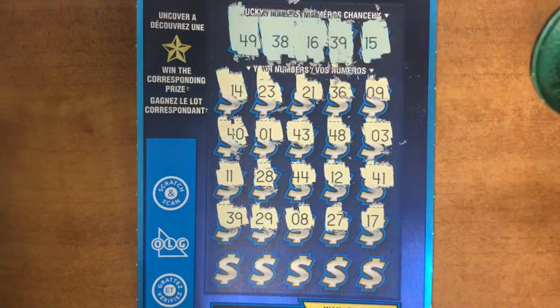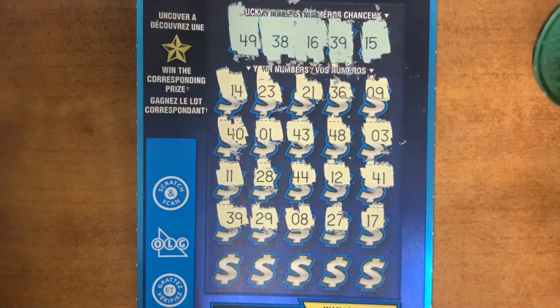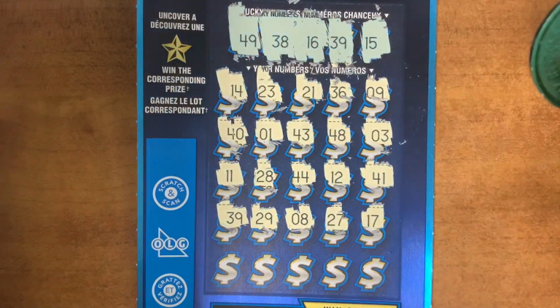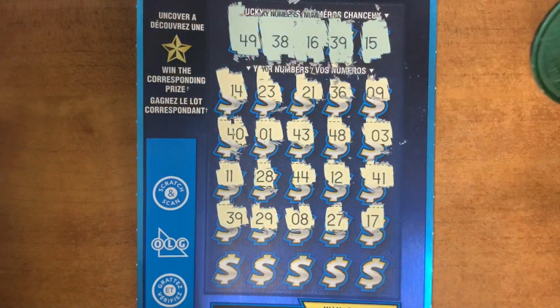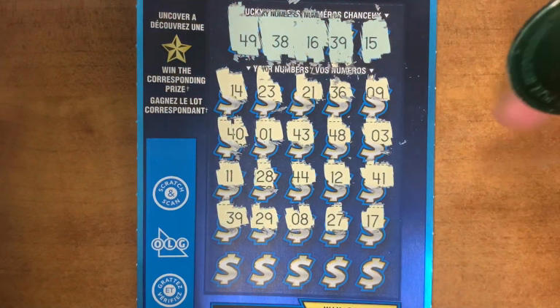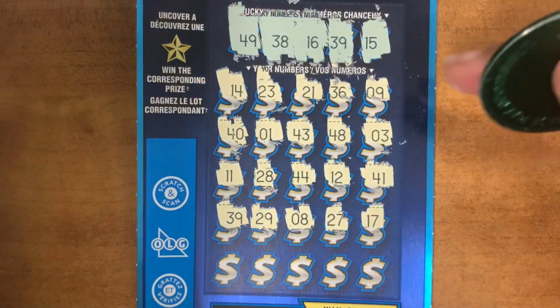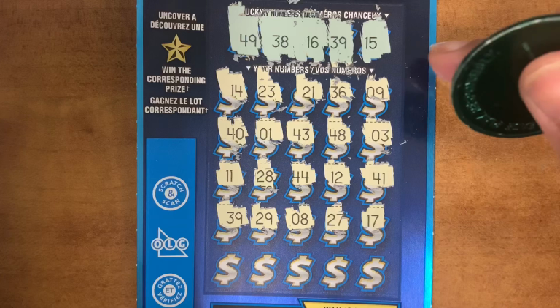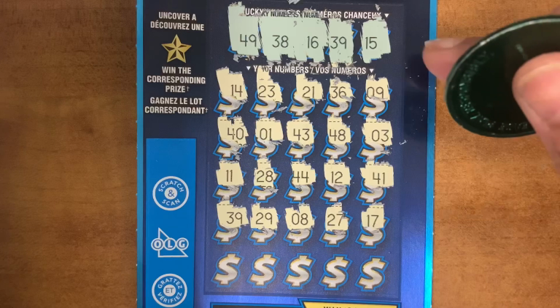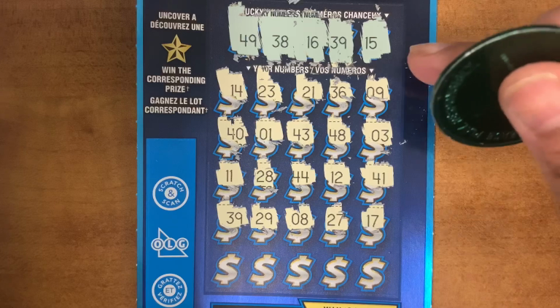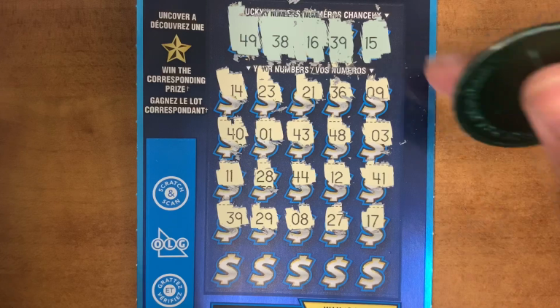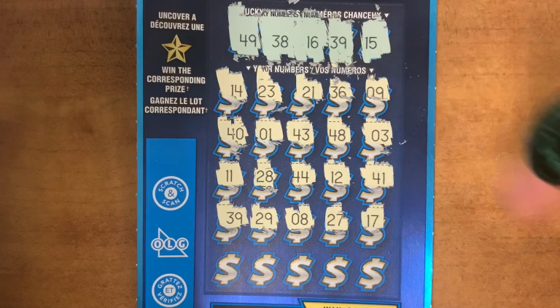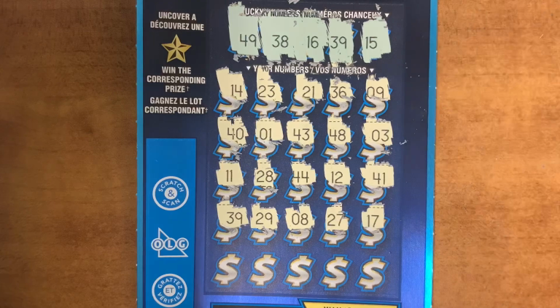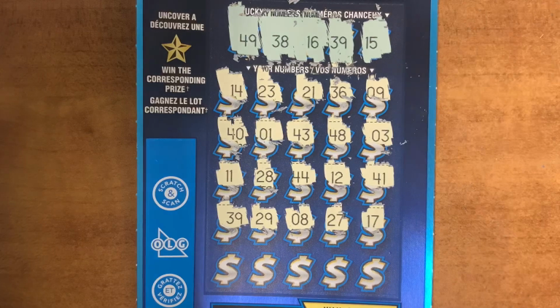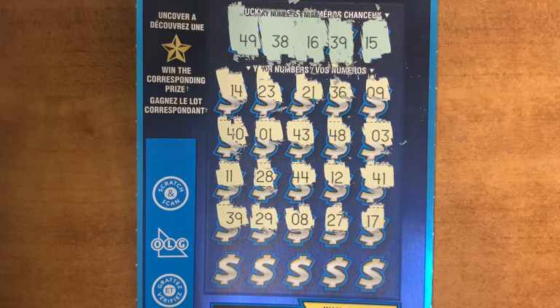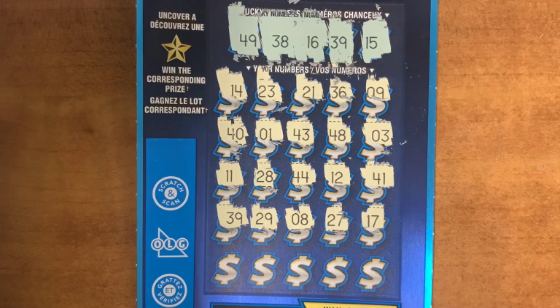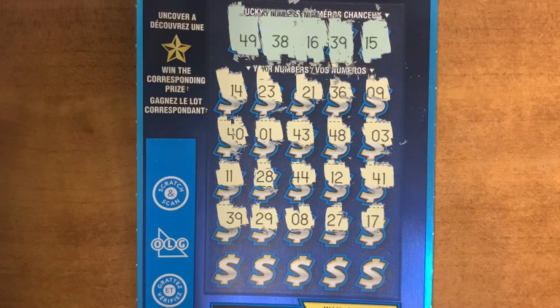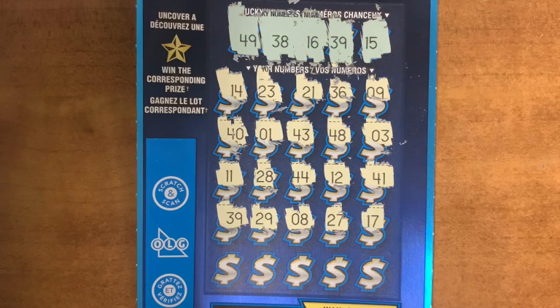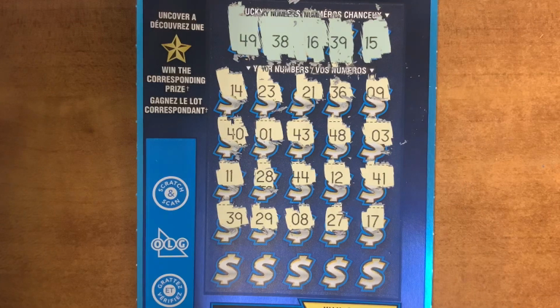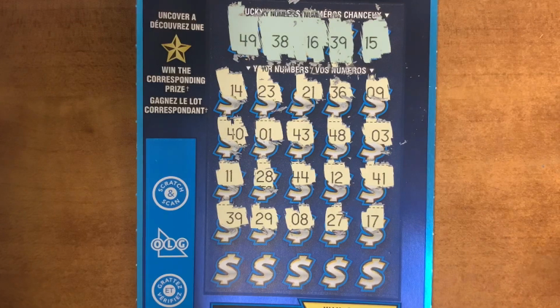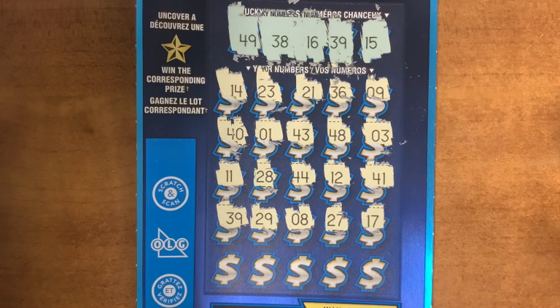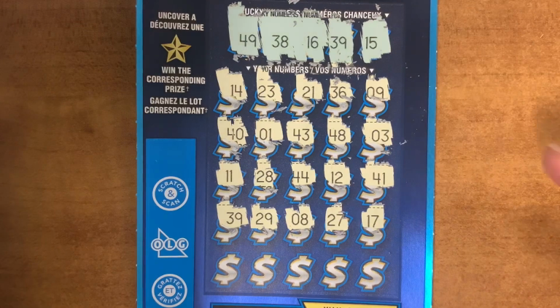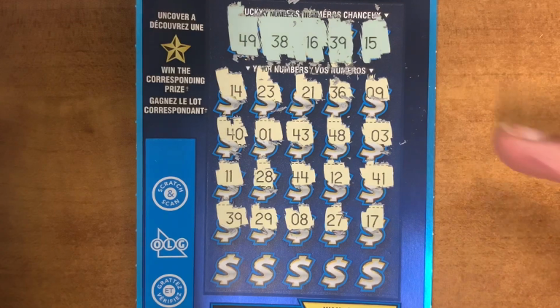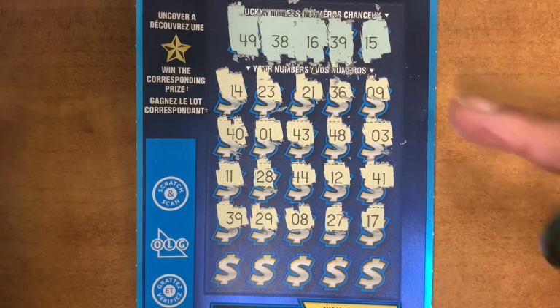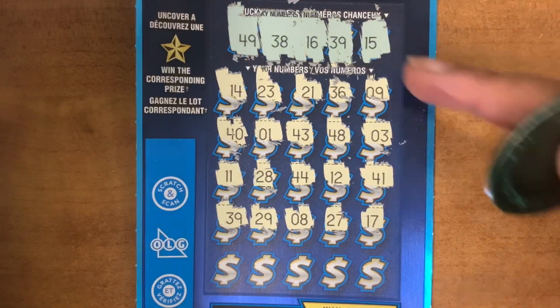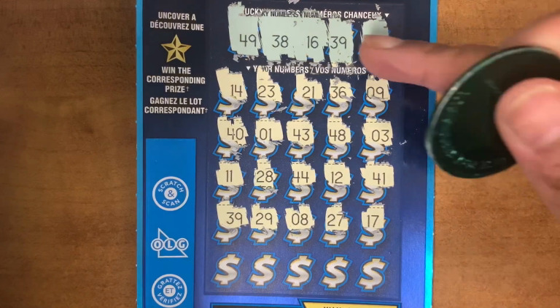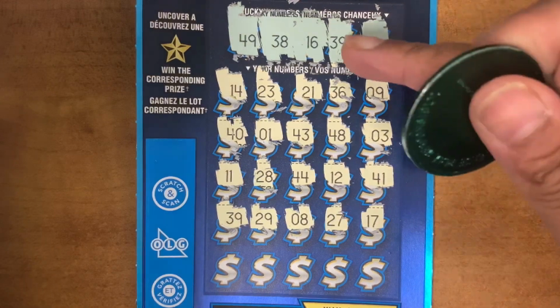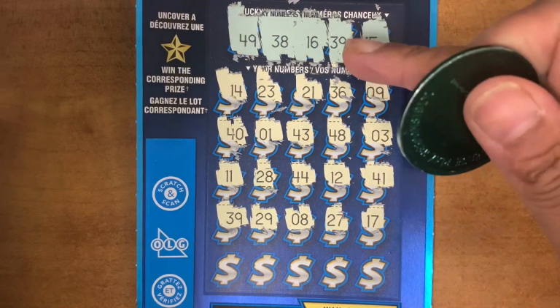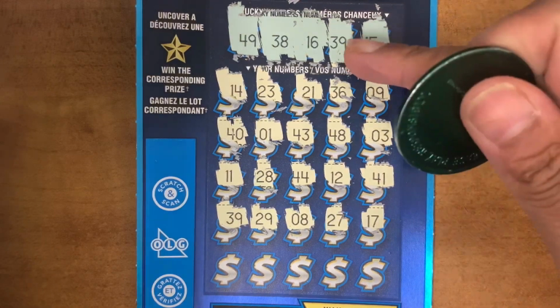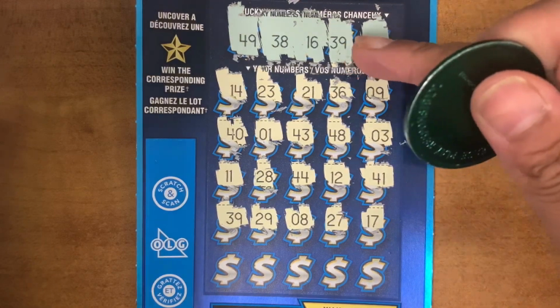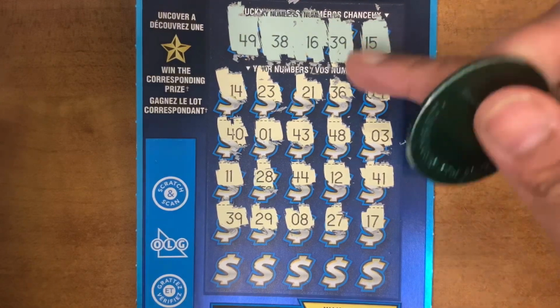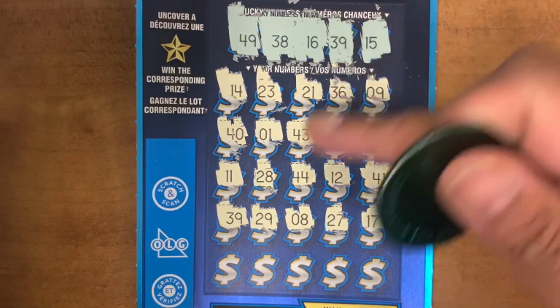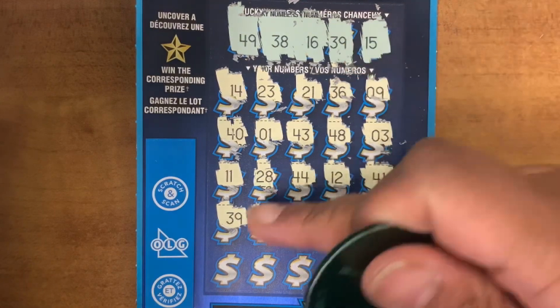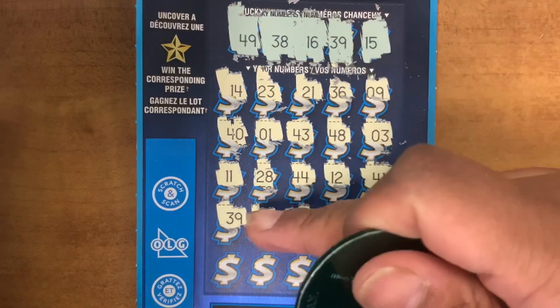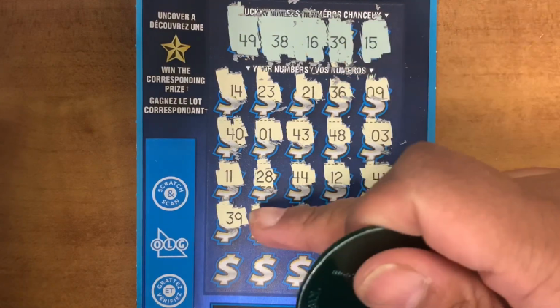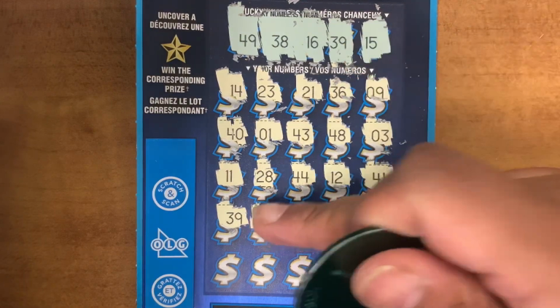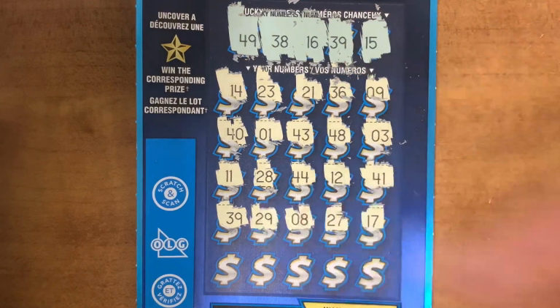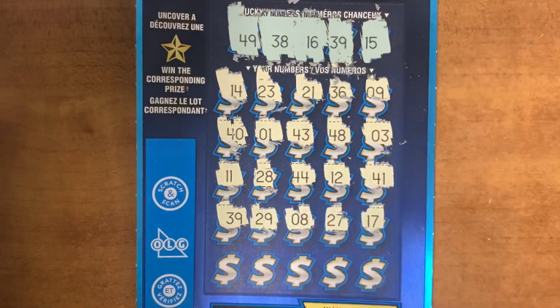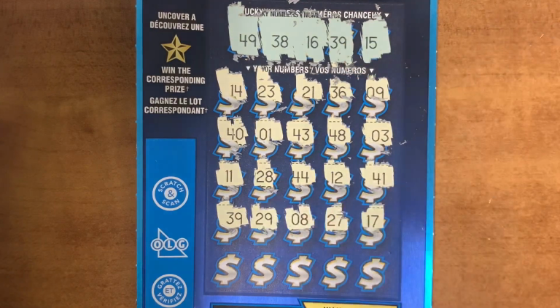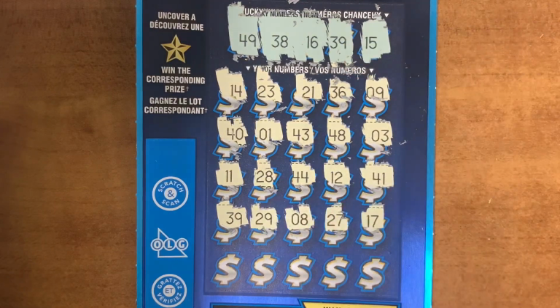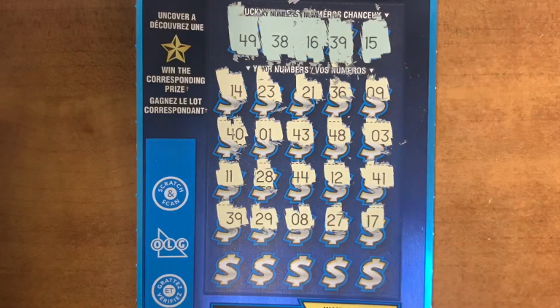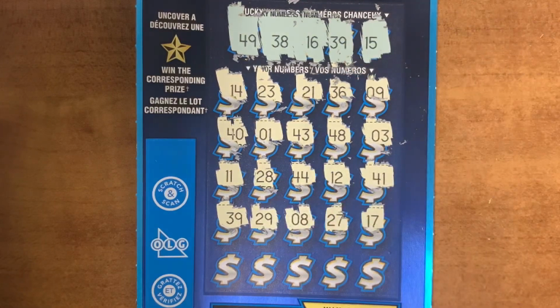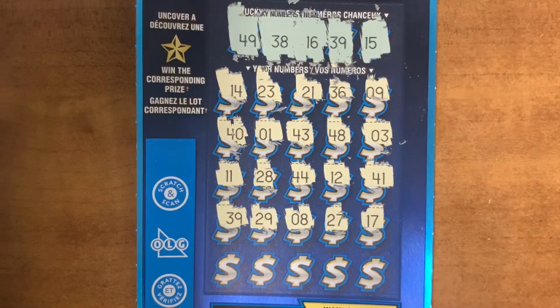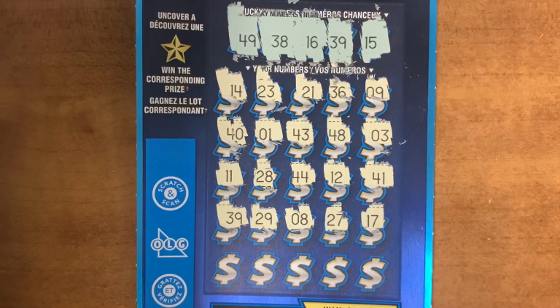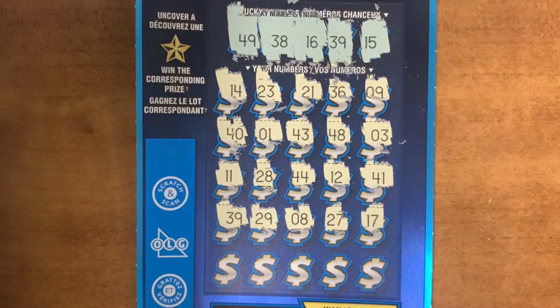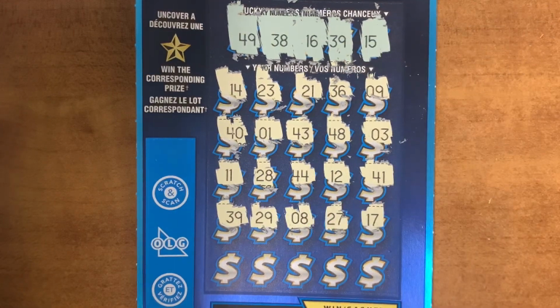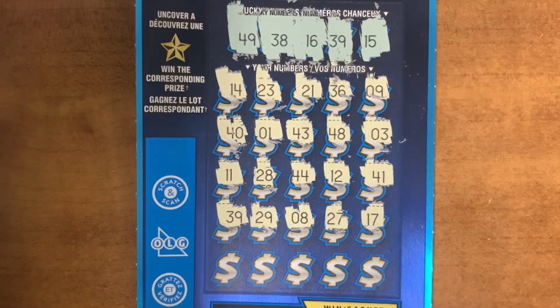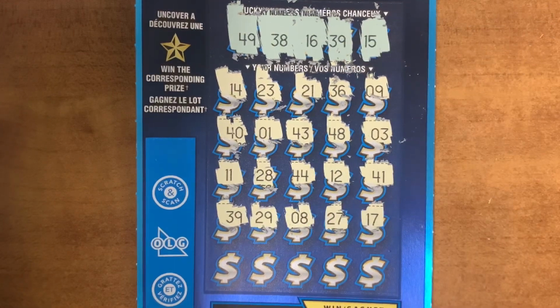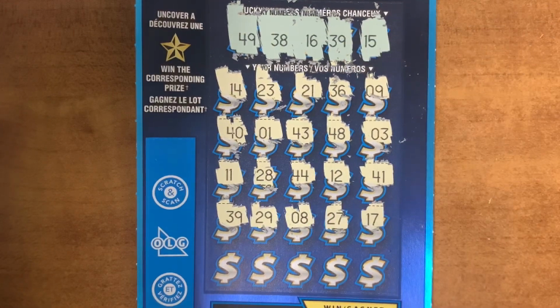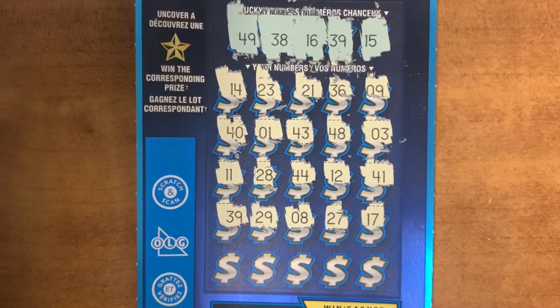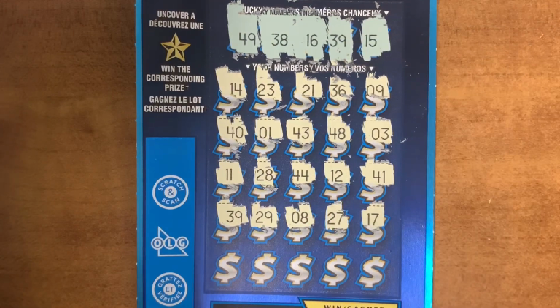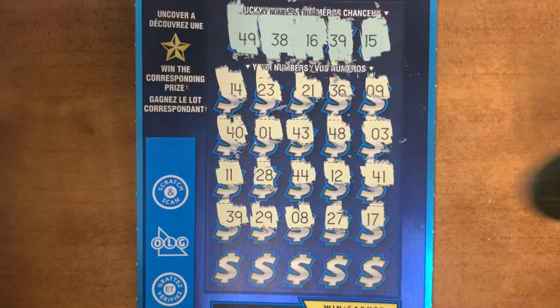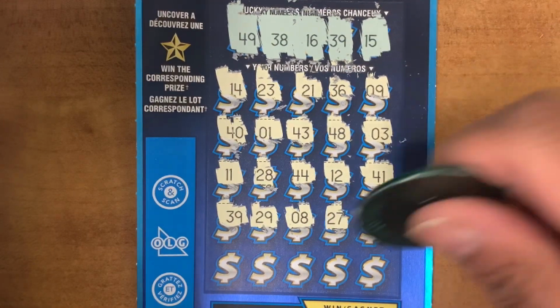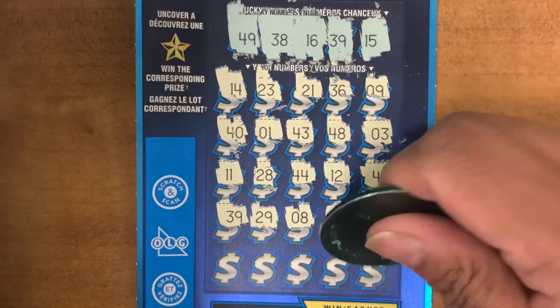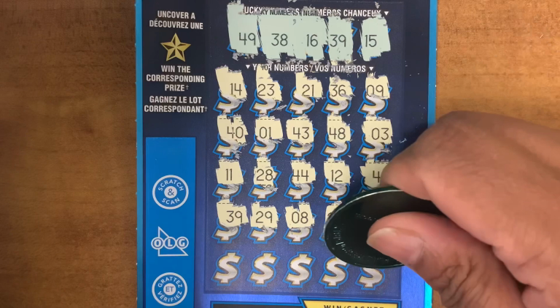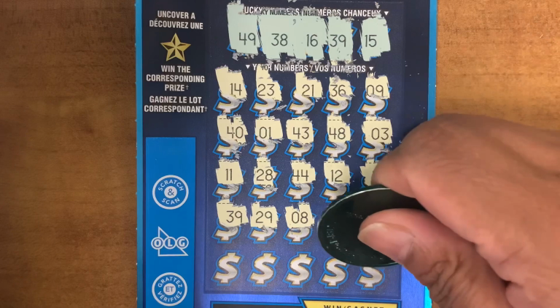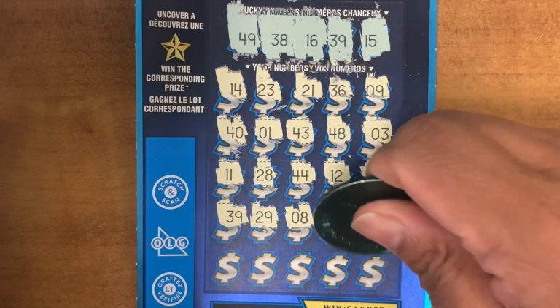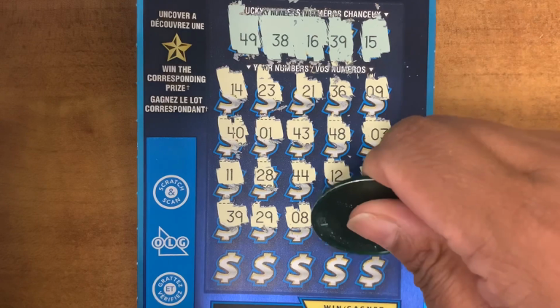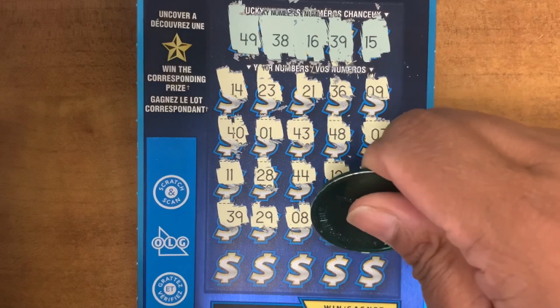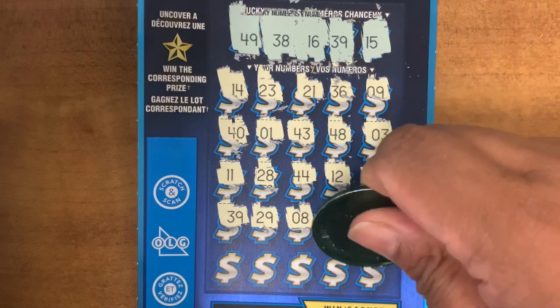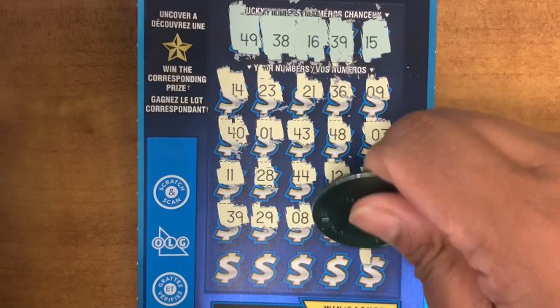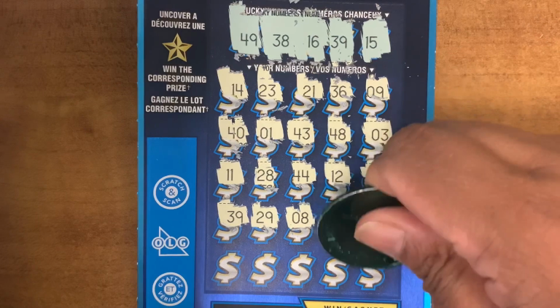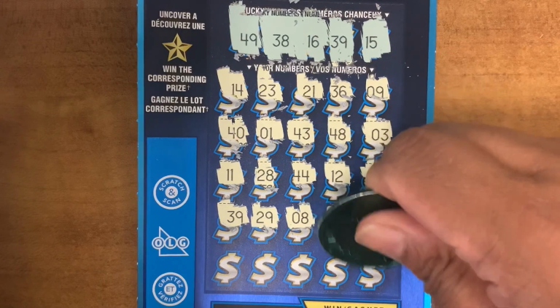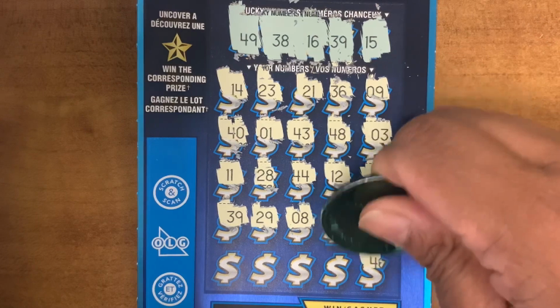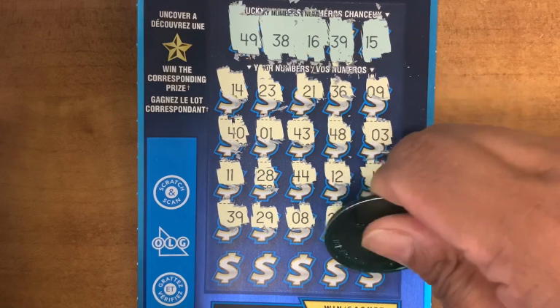Oh guys, we have a match! 39 and 39, yes! Okay, let's continue scratching, guys.